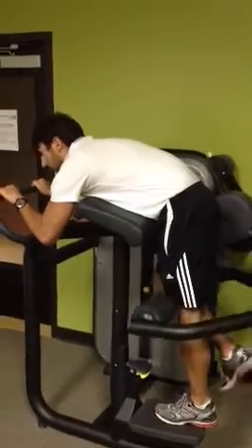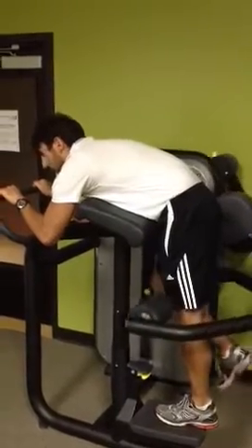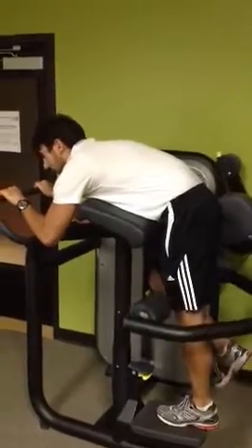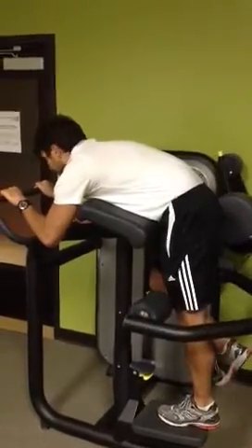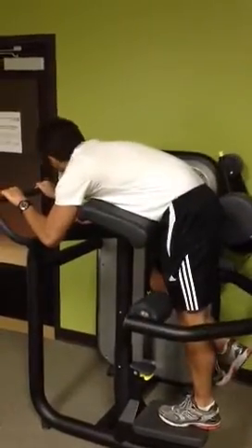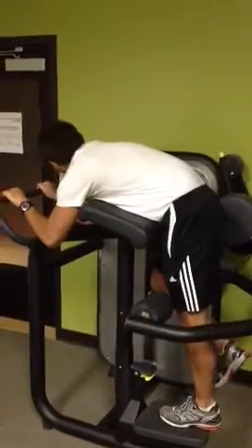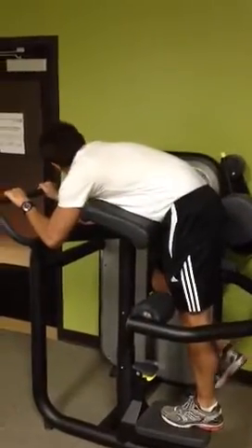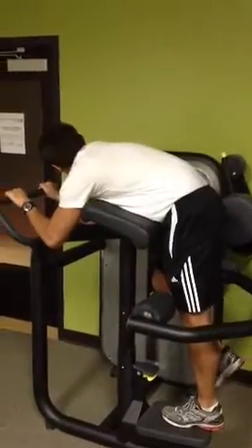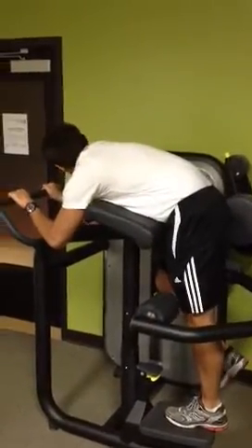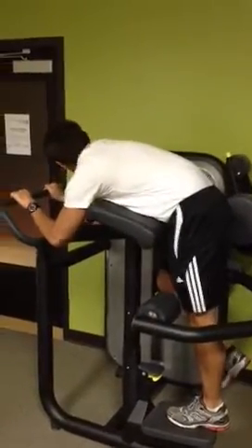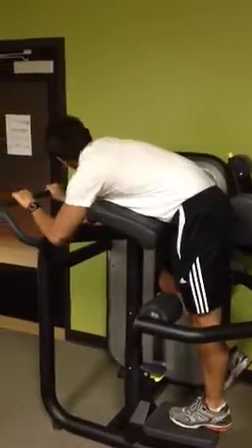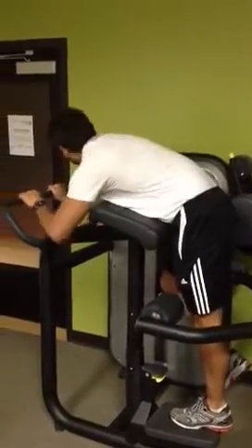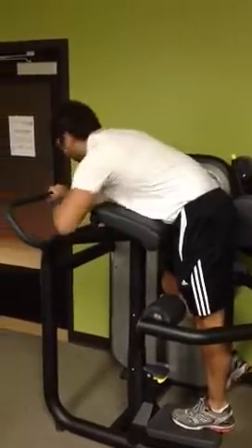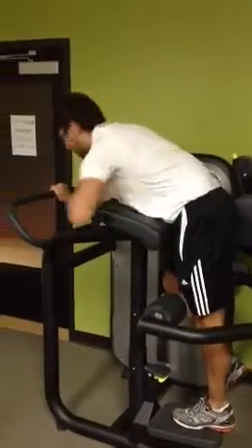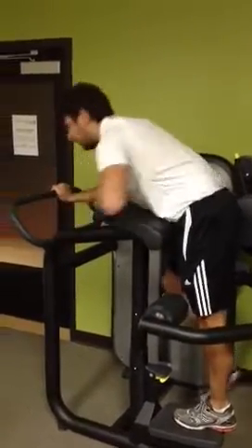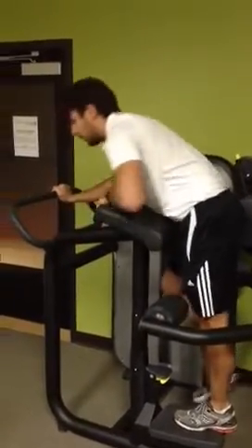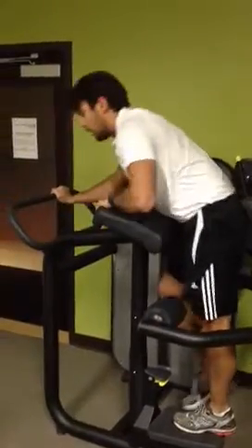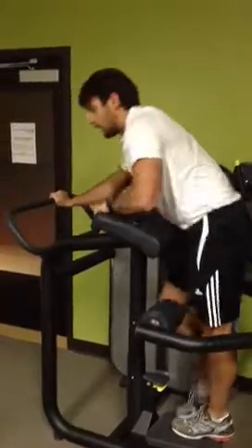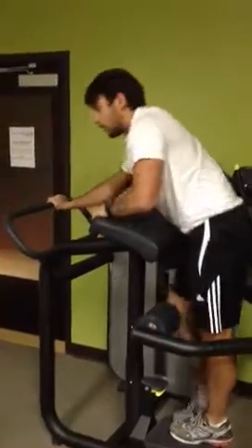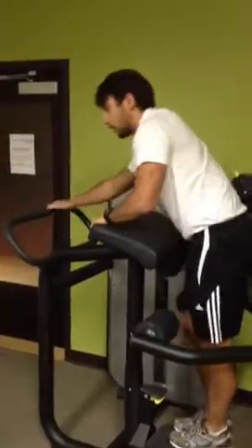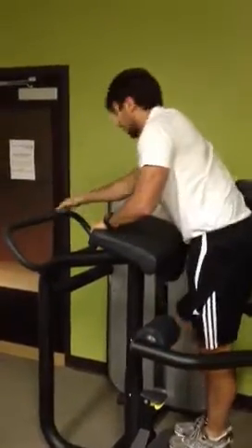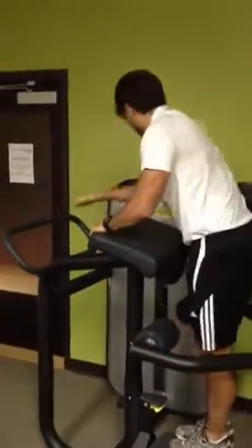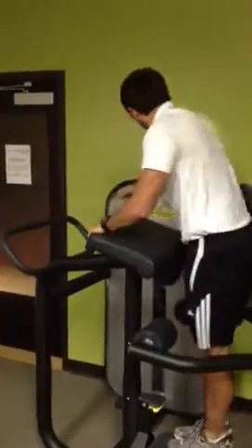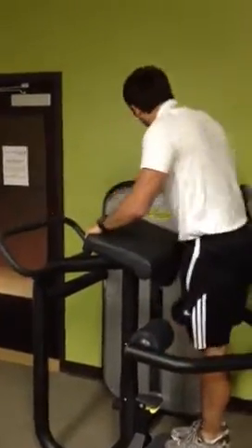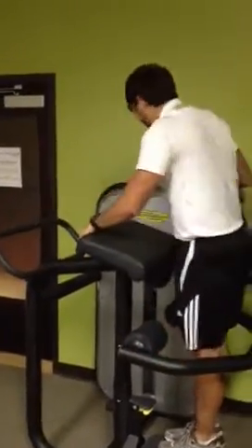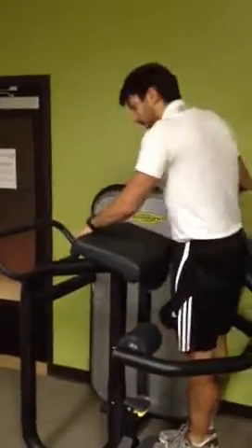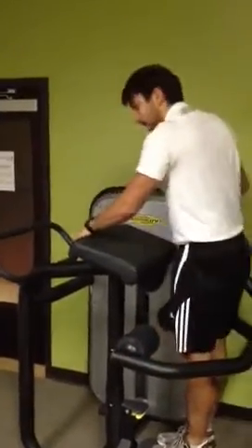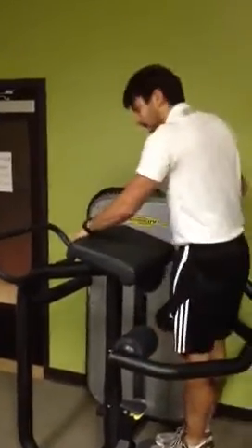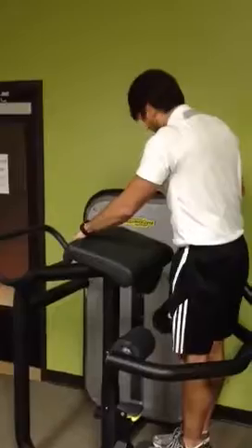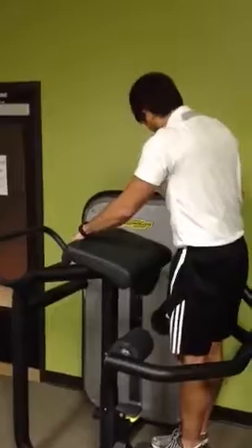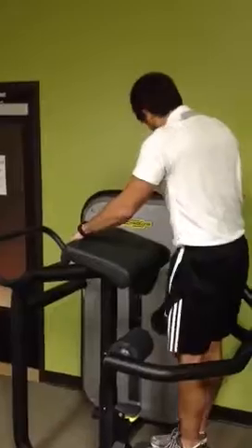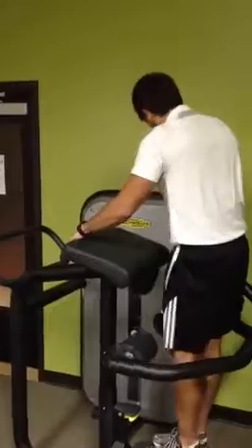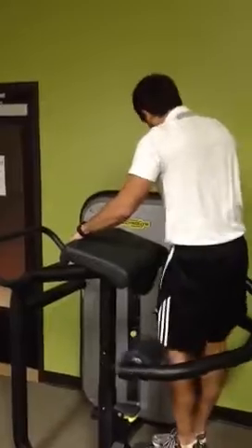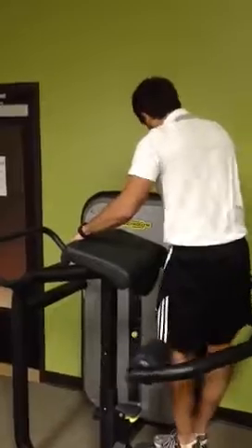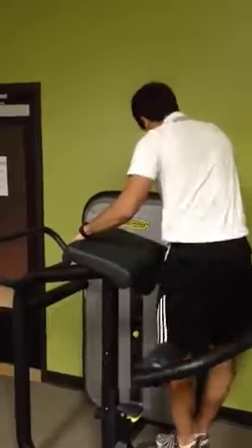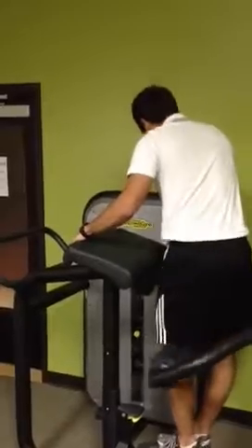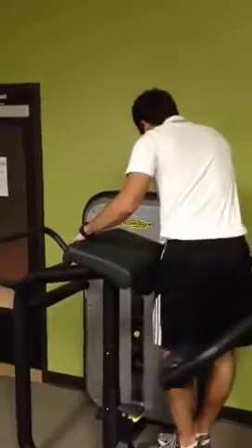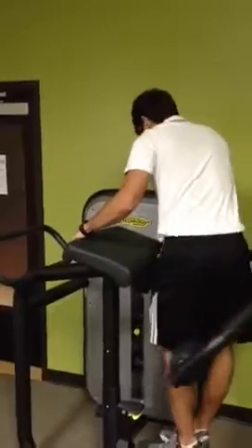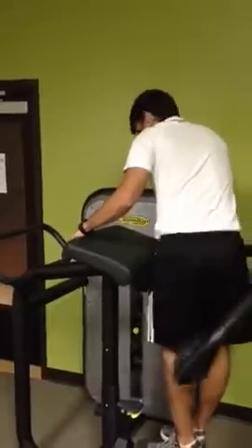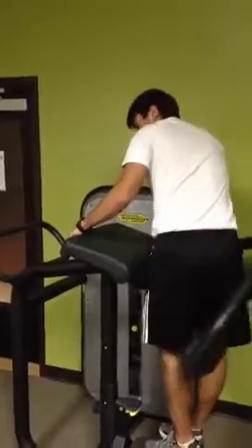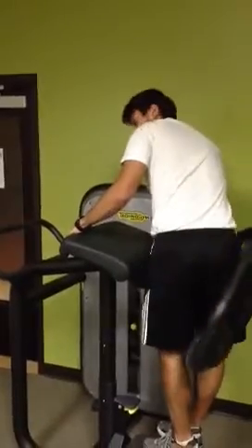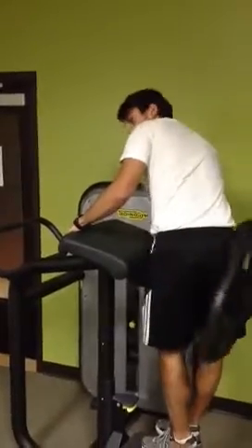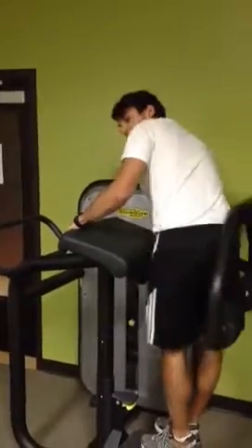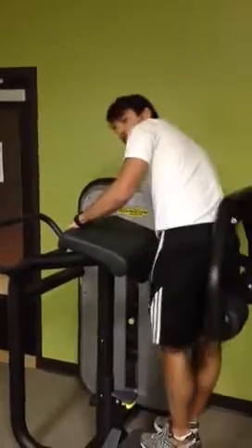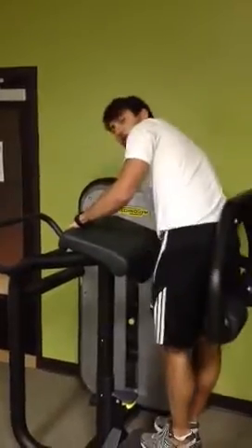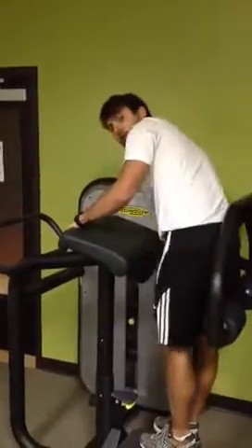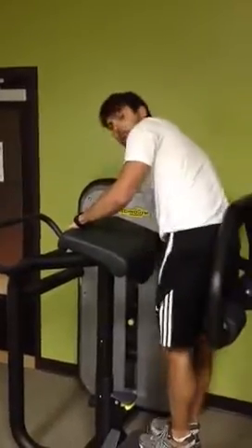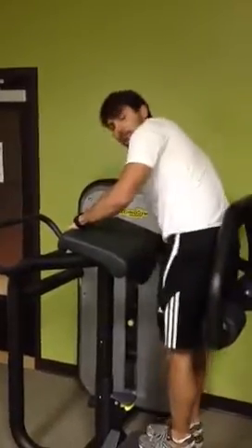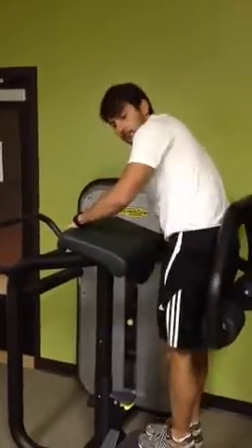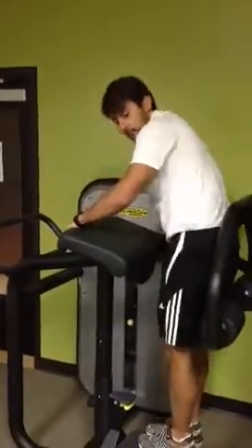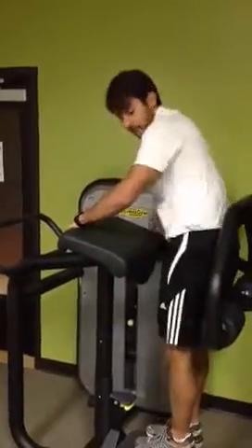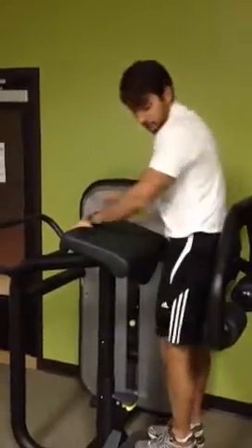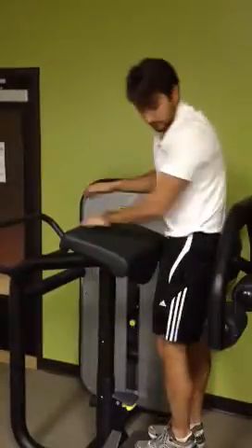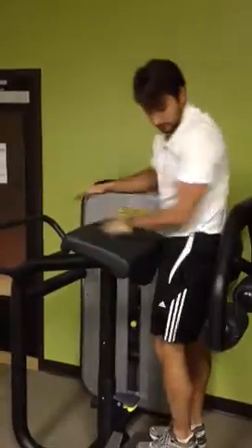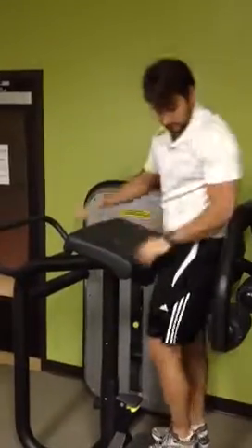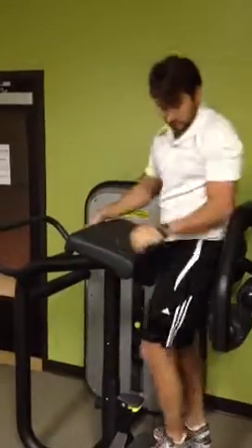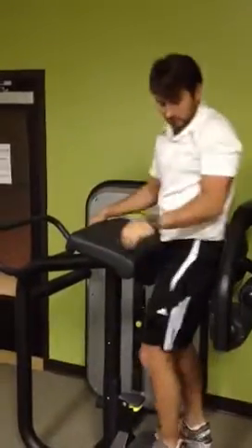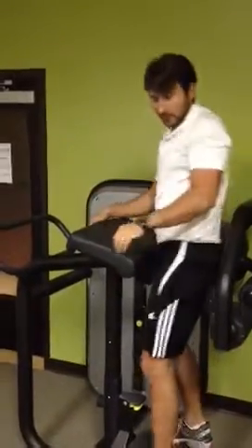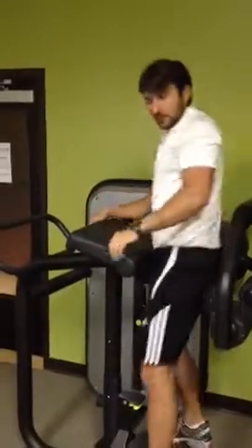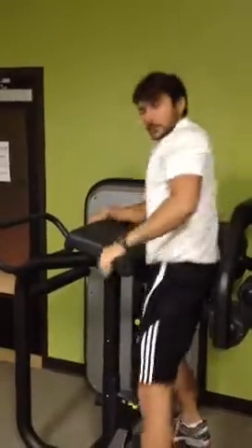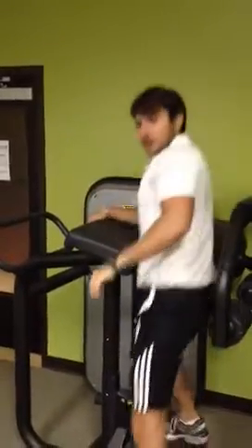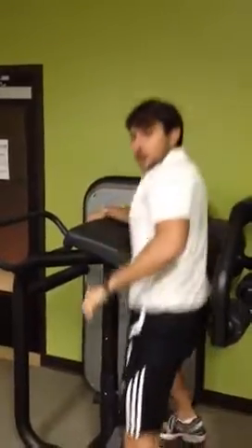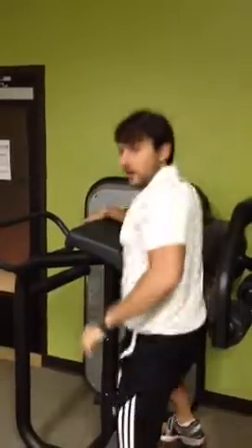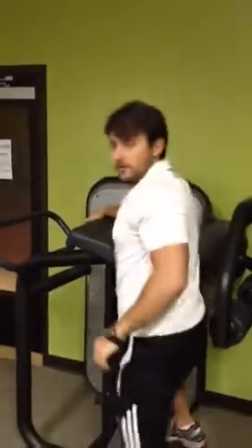That's the TechnoGym glute machine. Once you're ready to get out, push forward, and you're done.